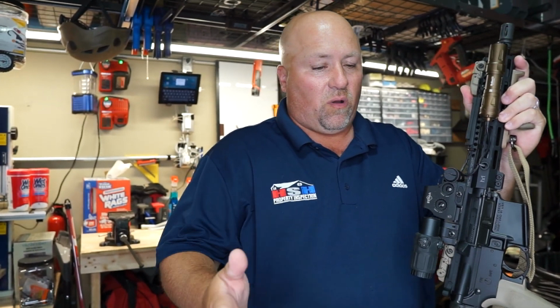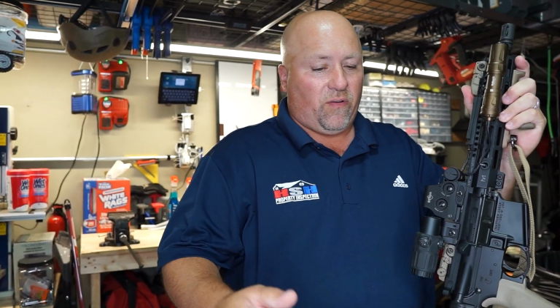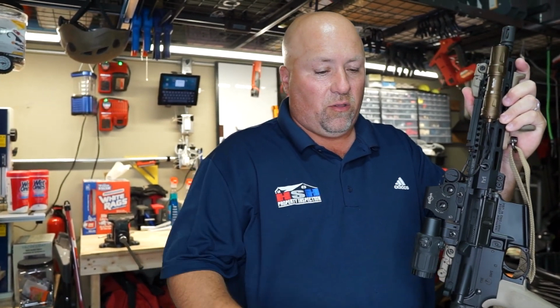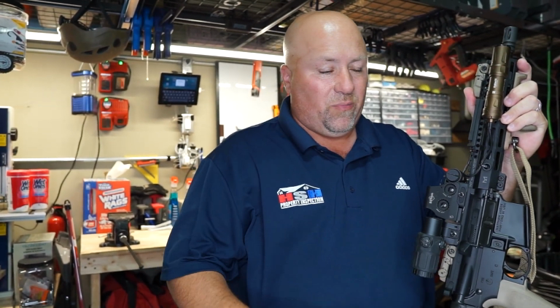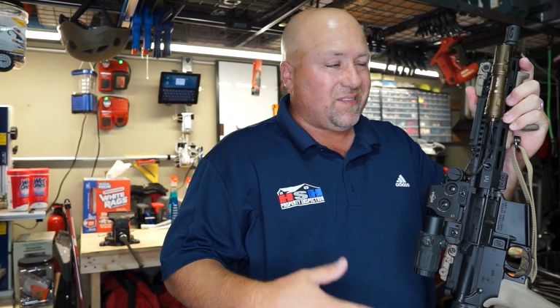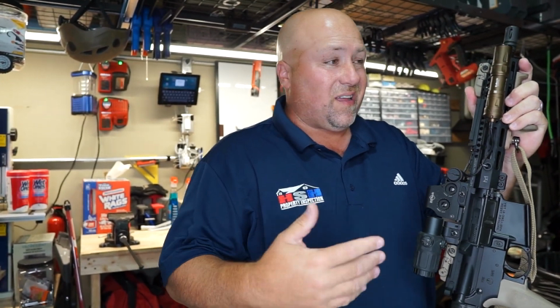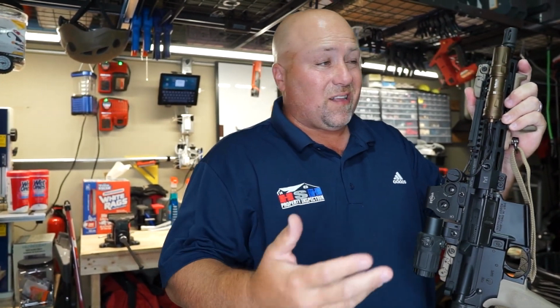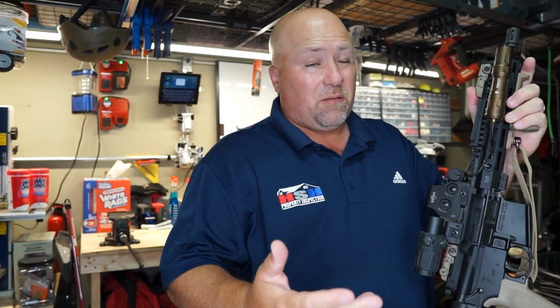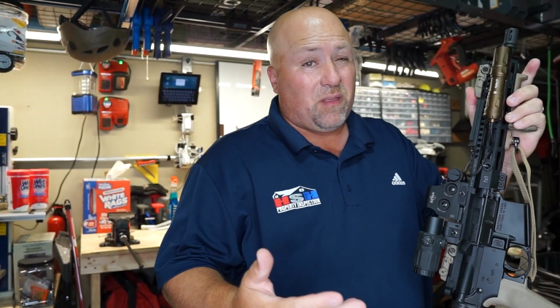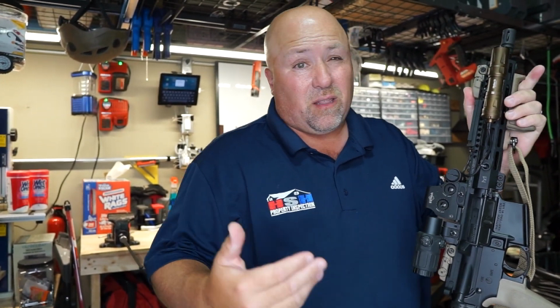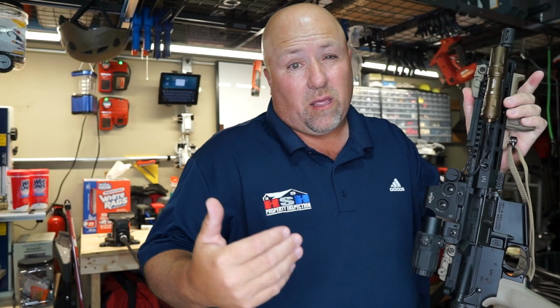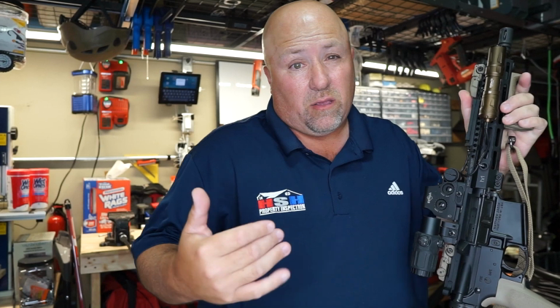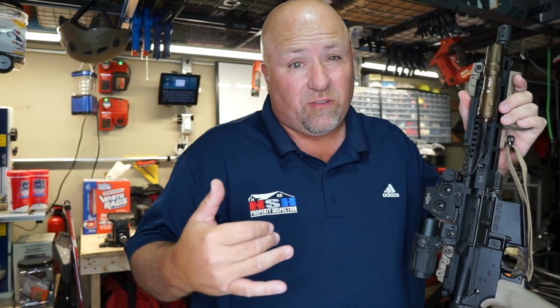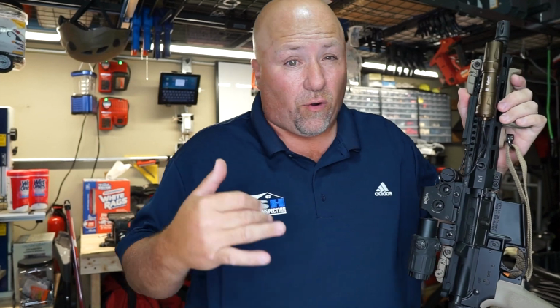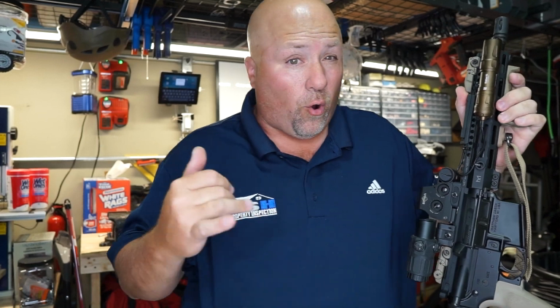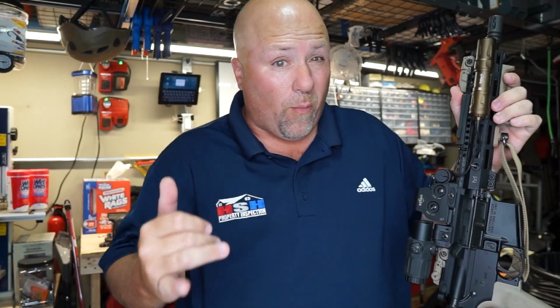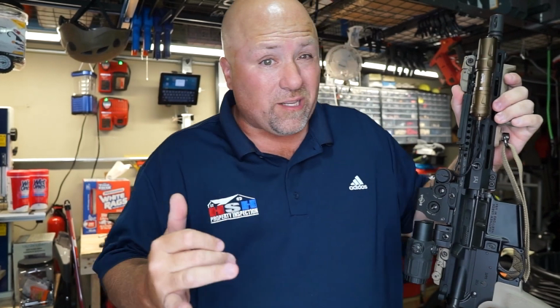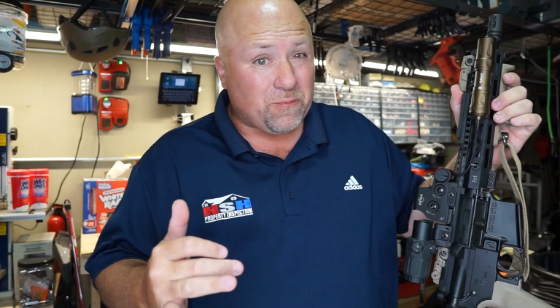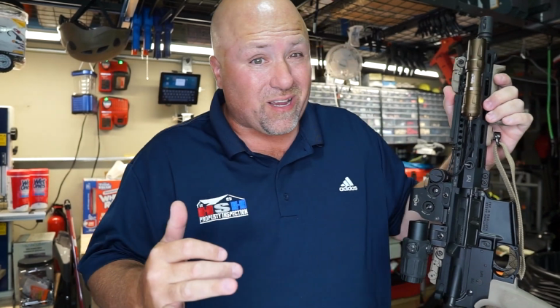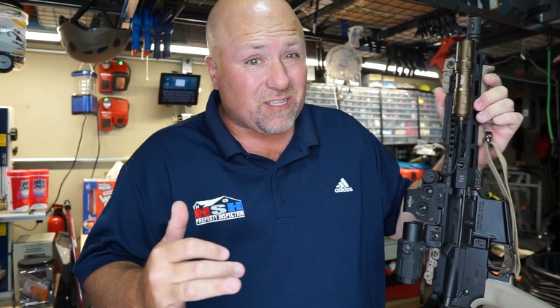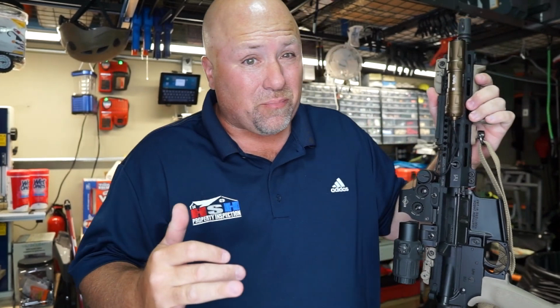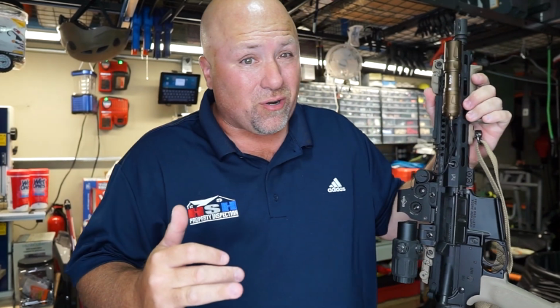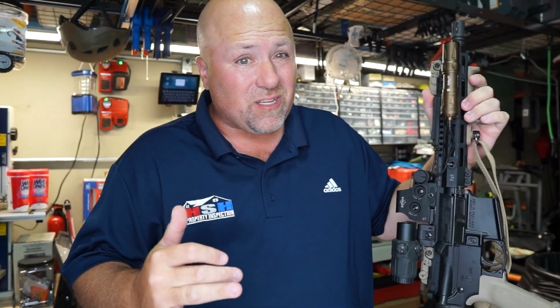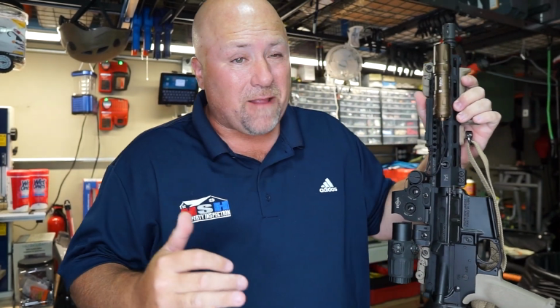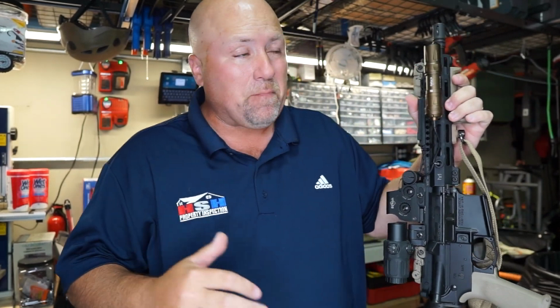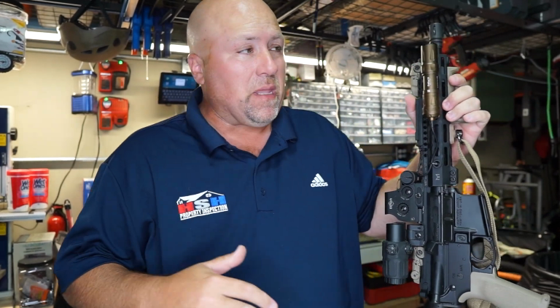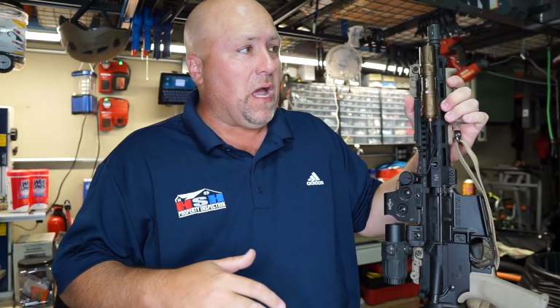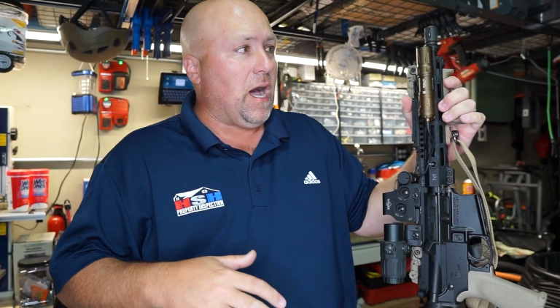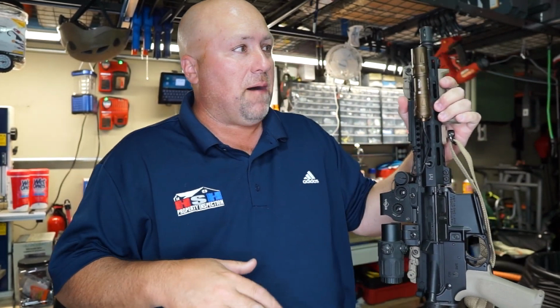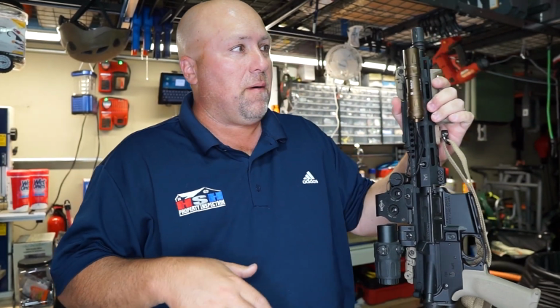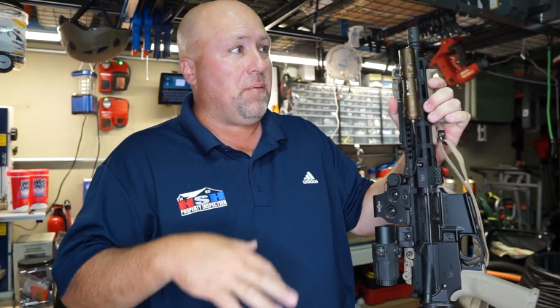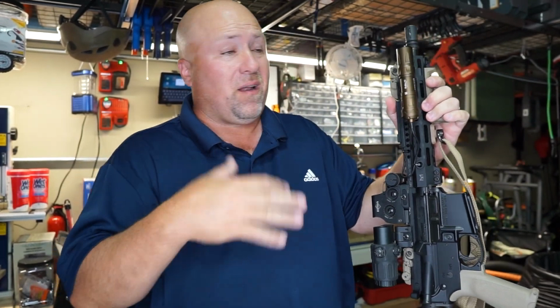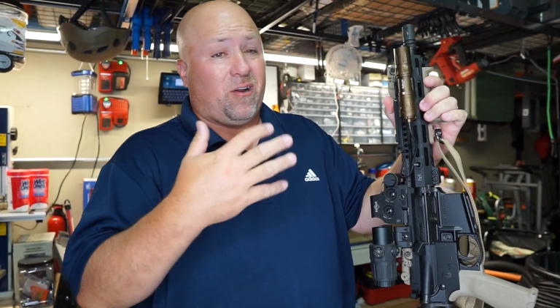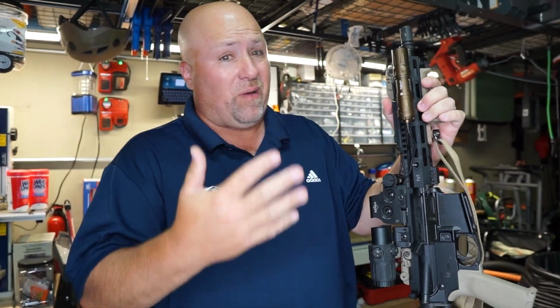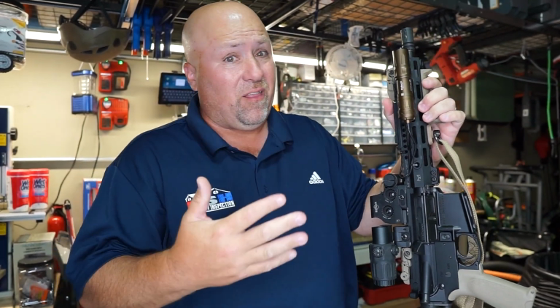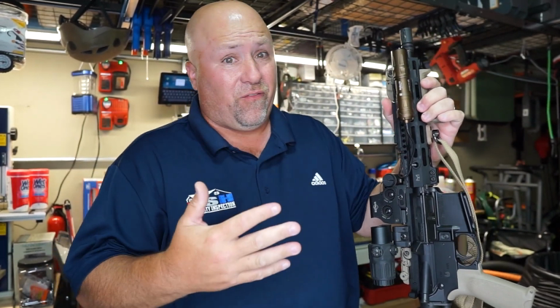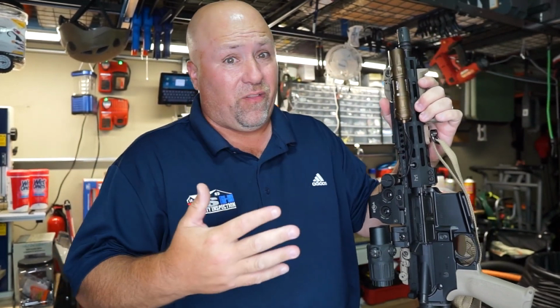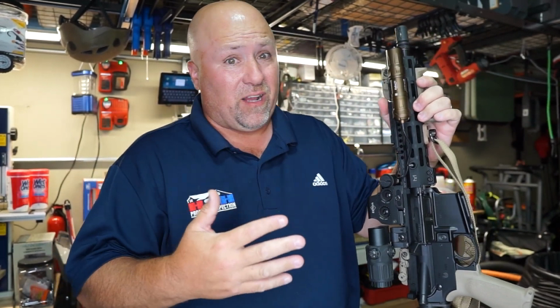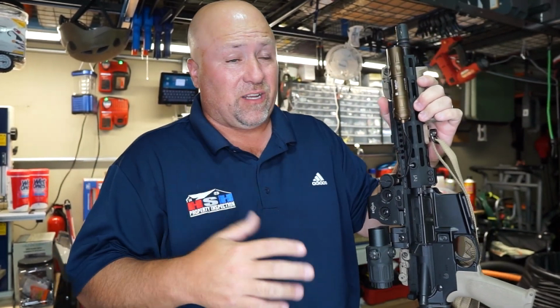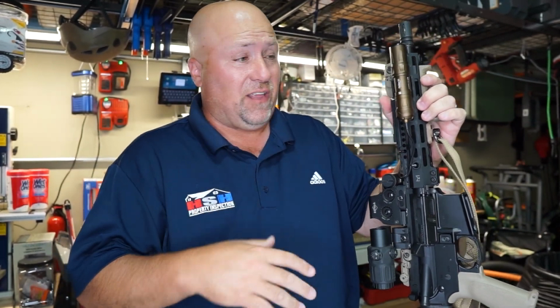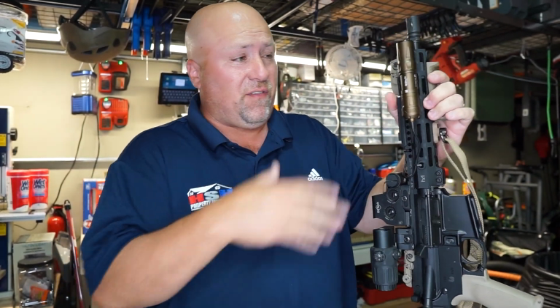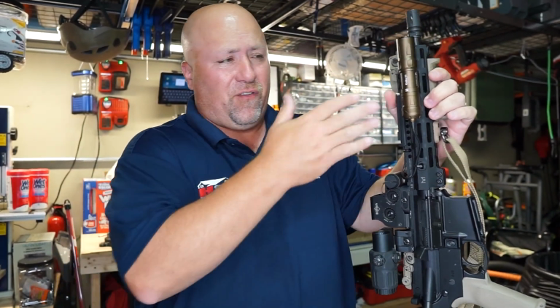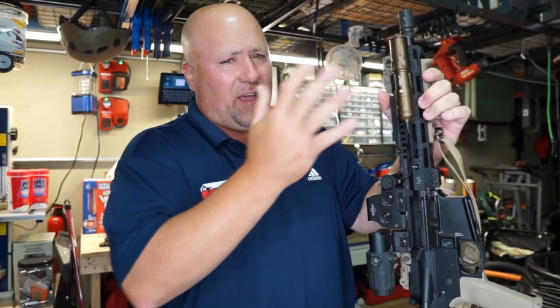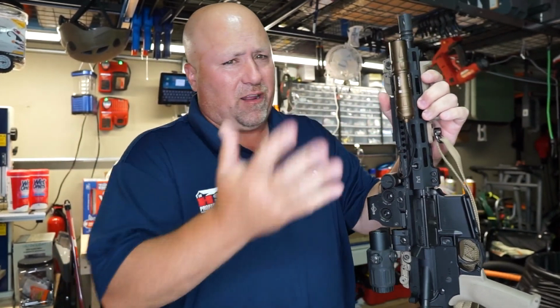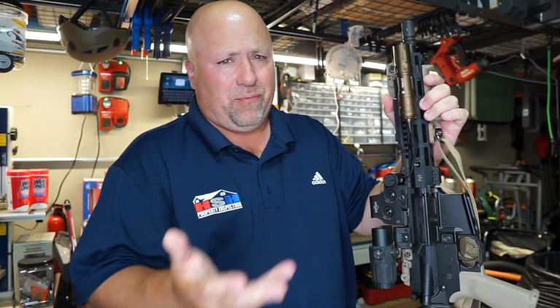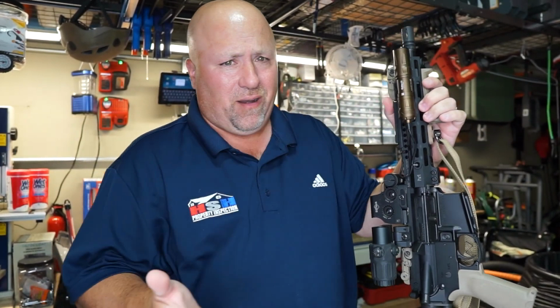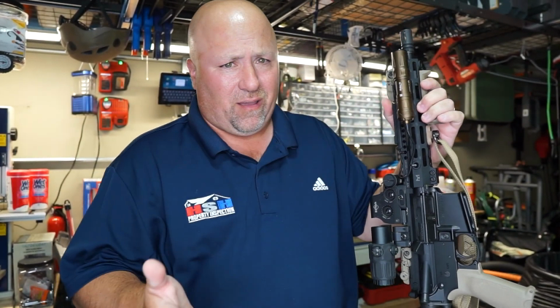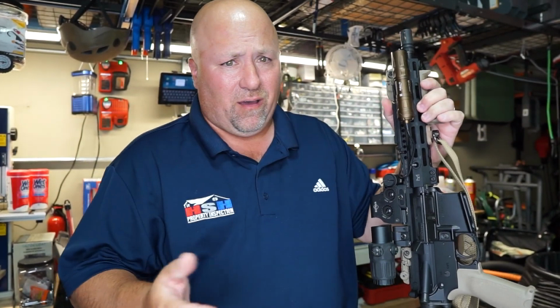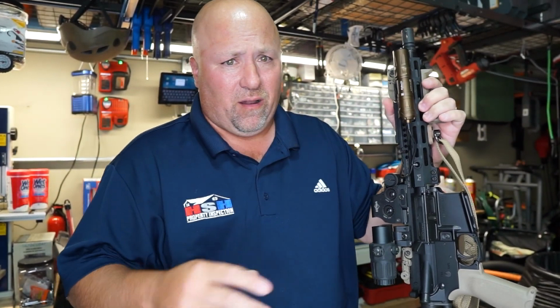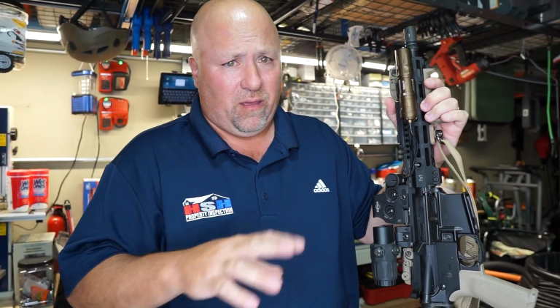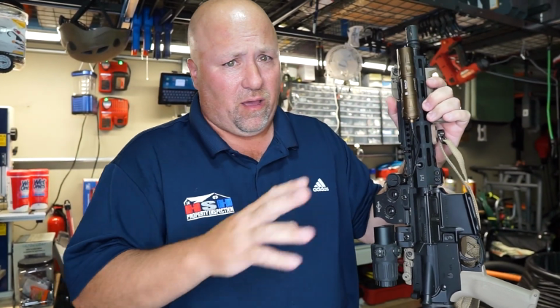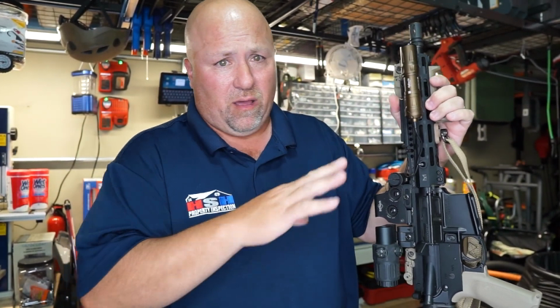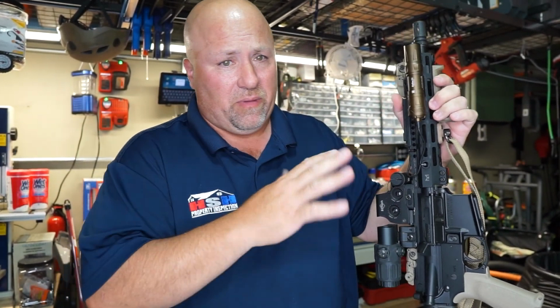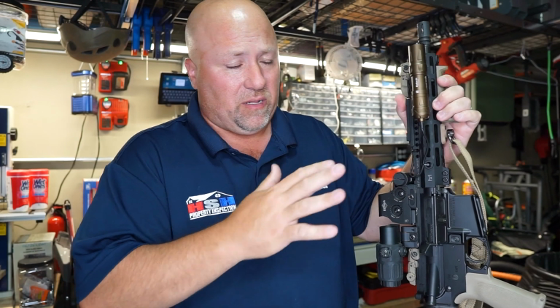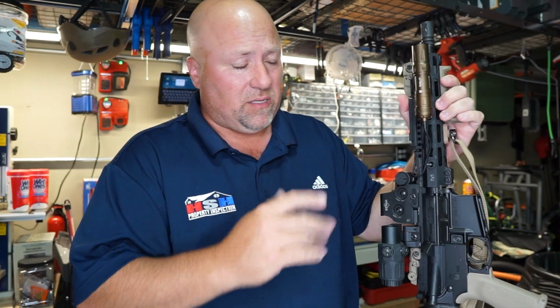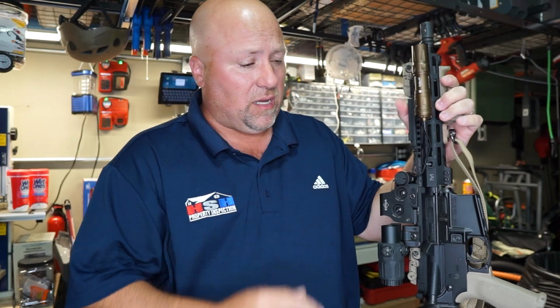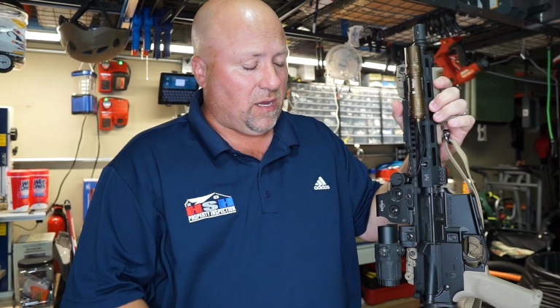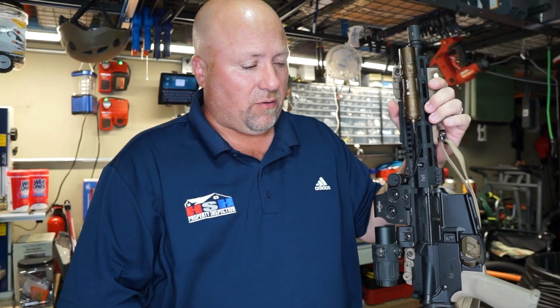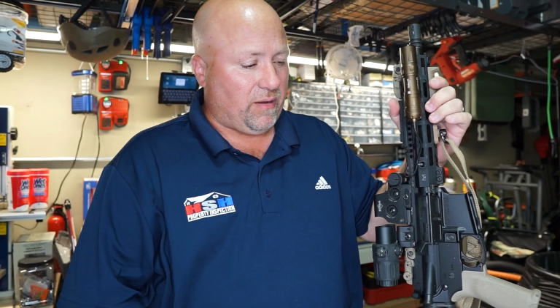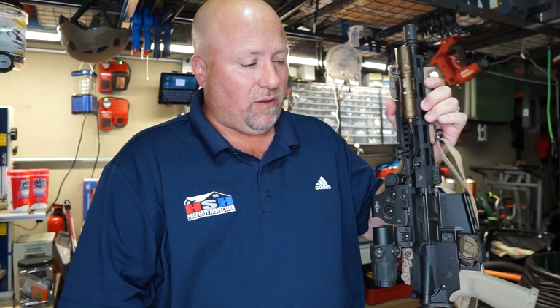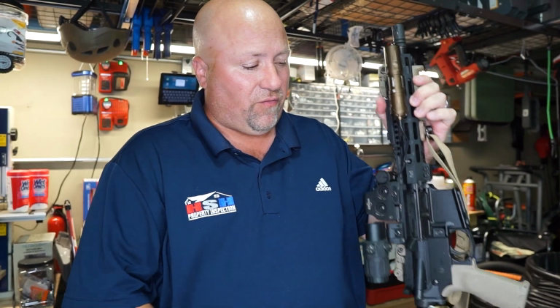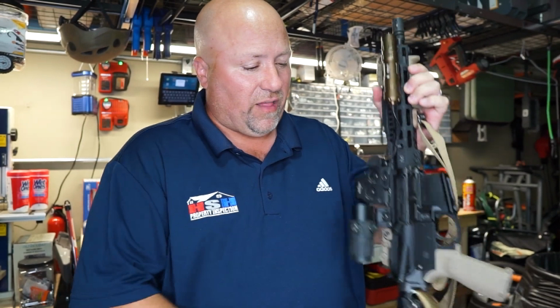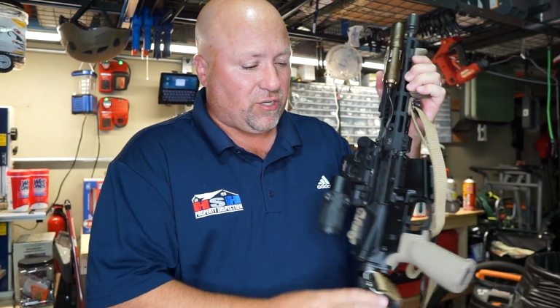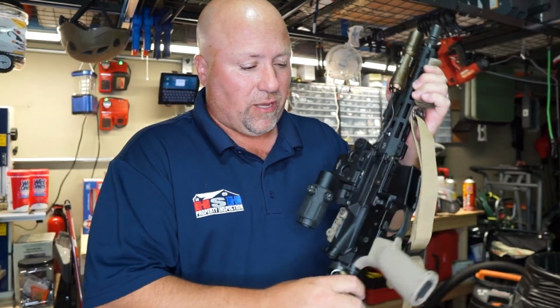1200 lumens — not something that I use for home inspection per se, but a great little flashlight. Even if you're not going to put it on a gun, it's a great little flashlight.